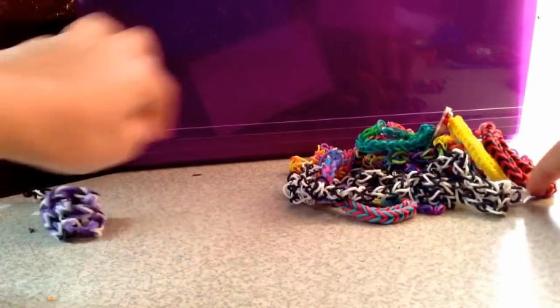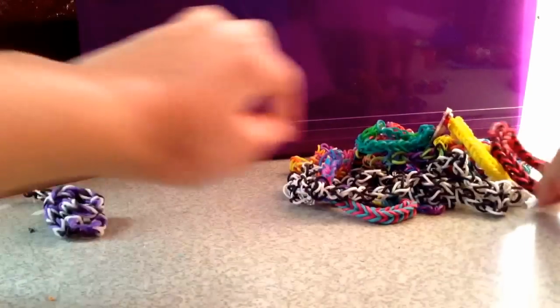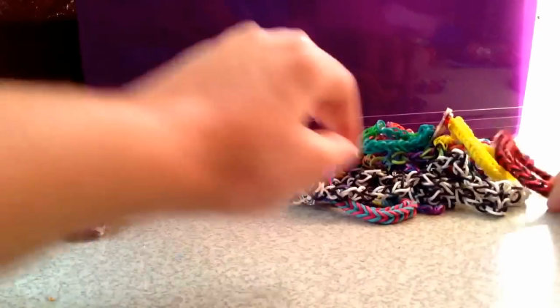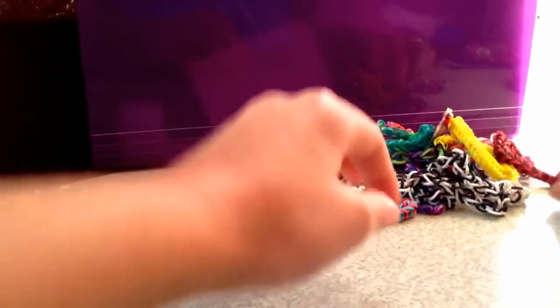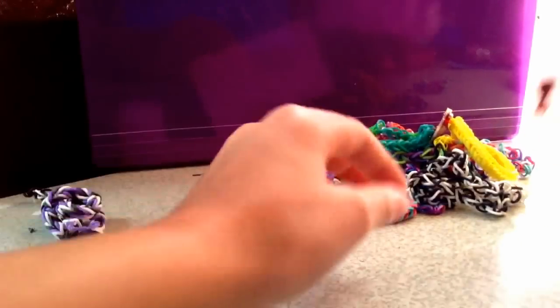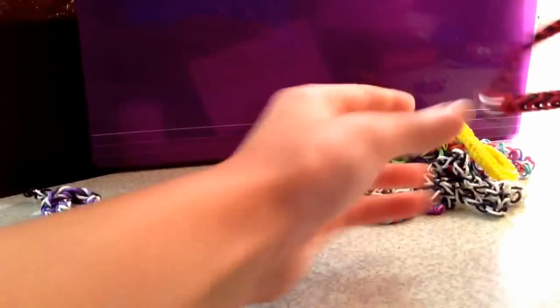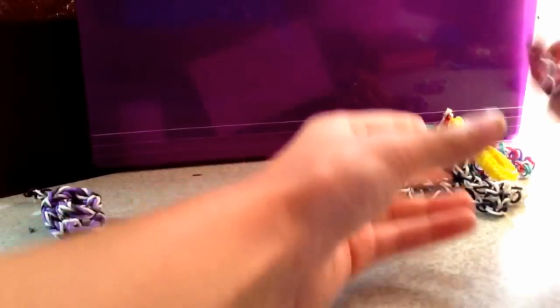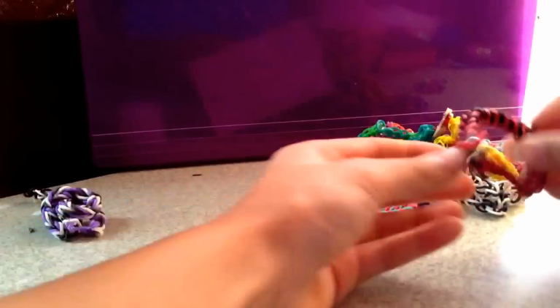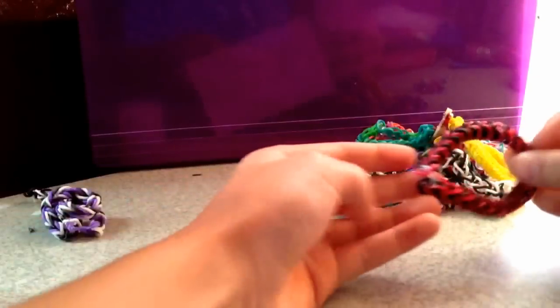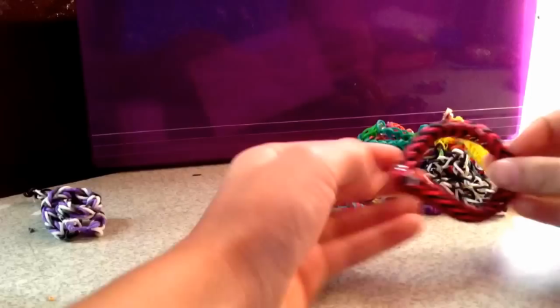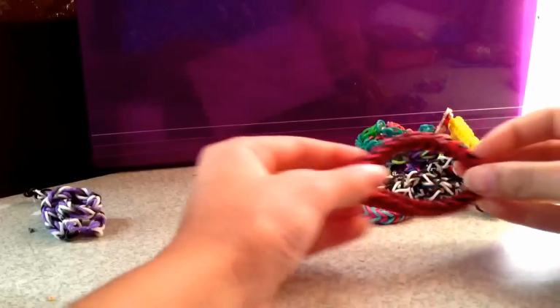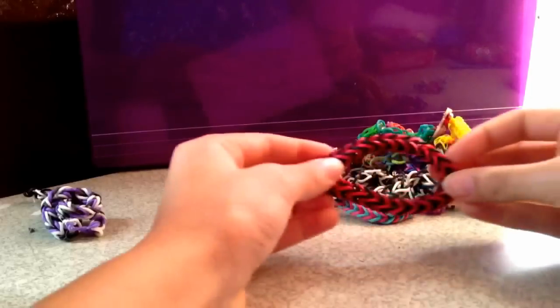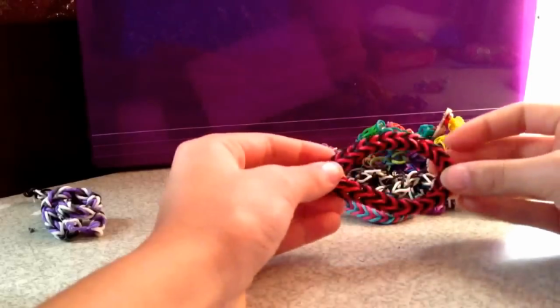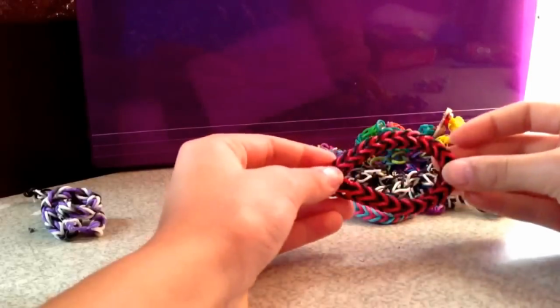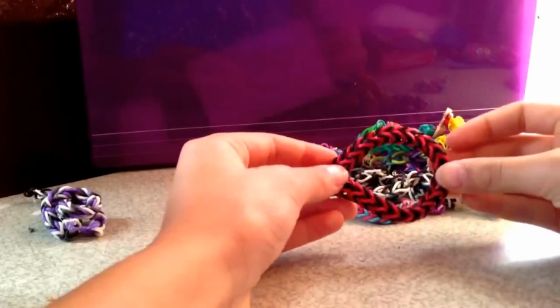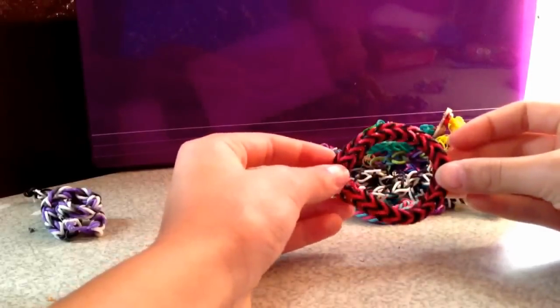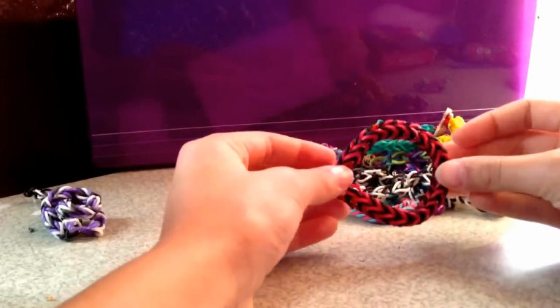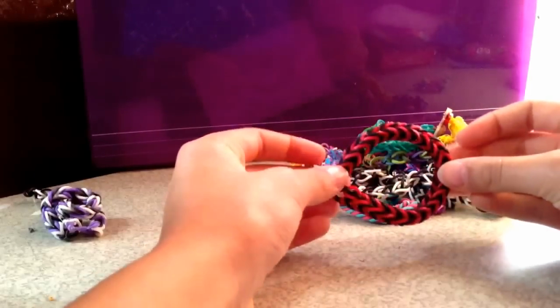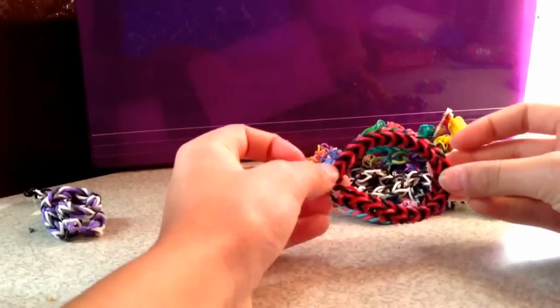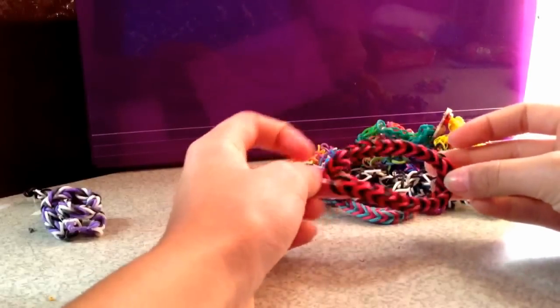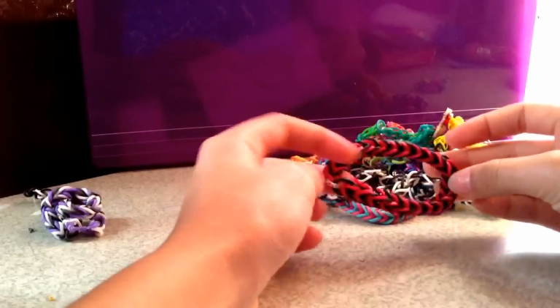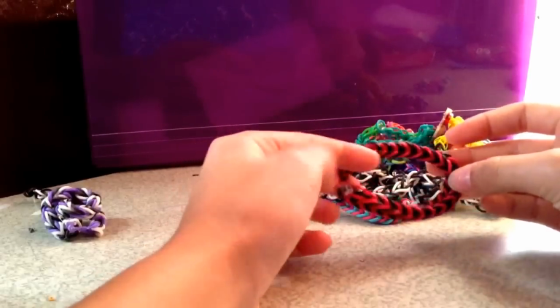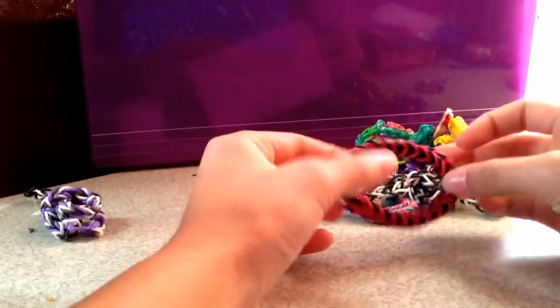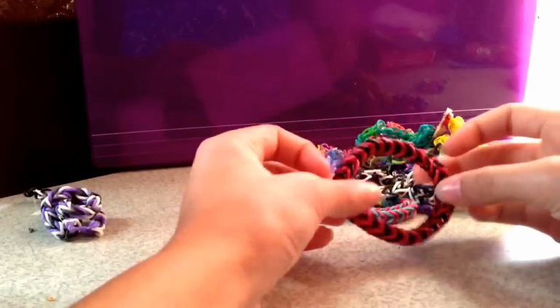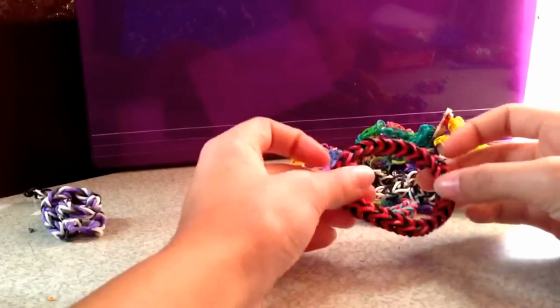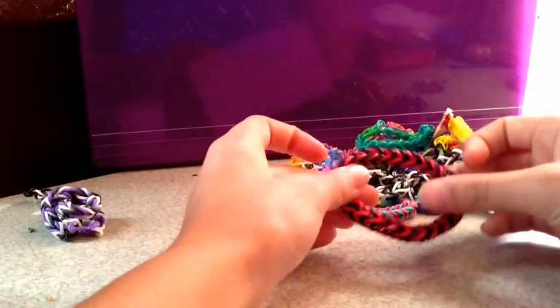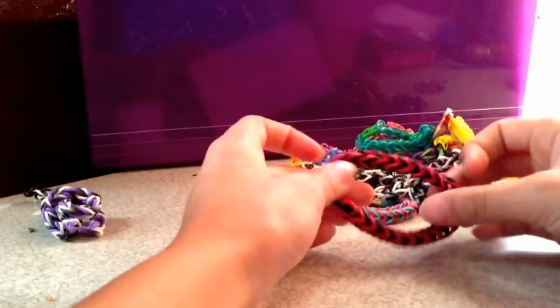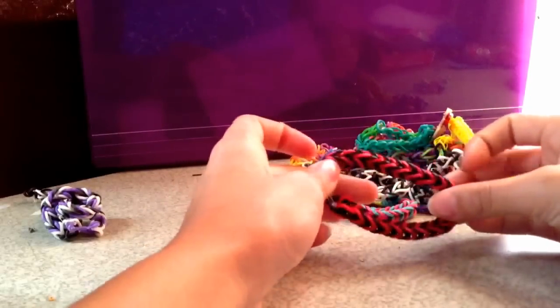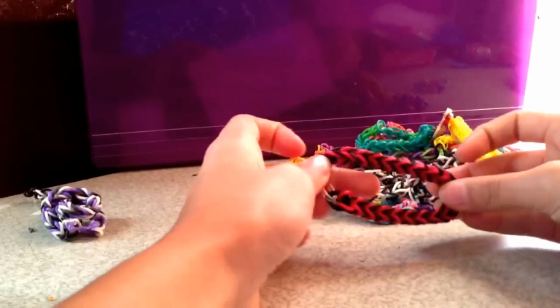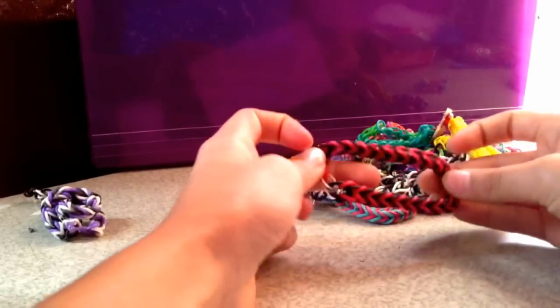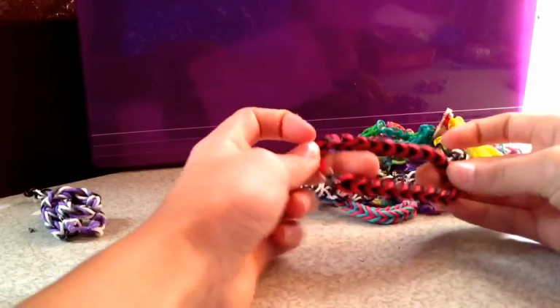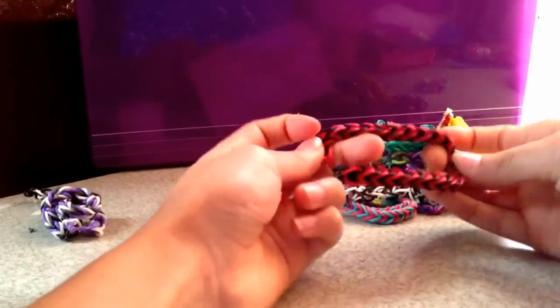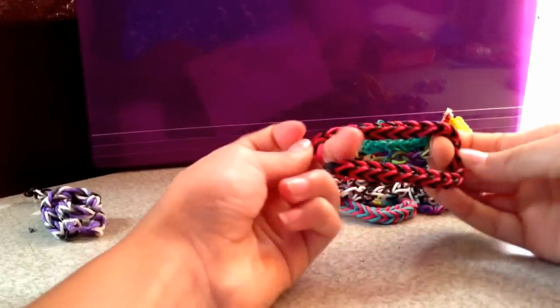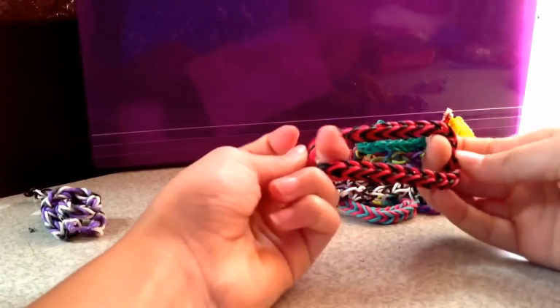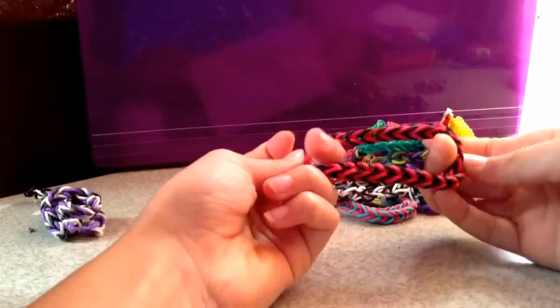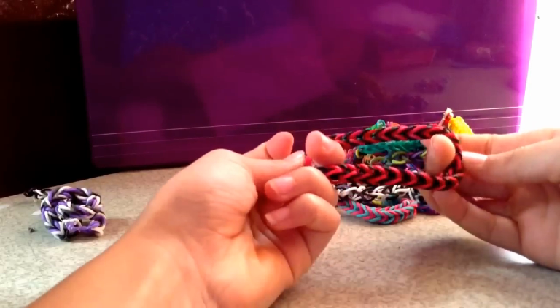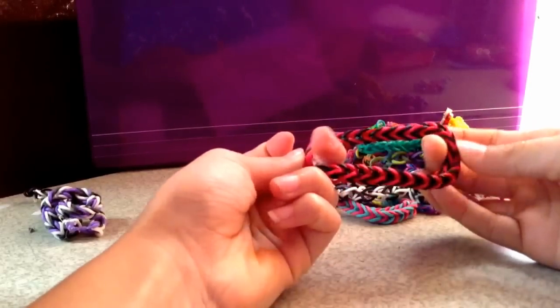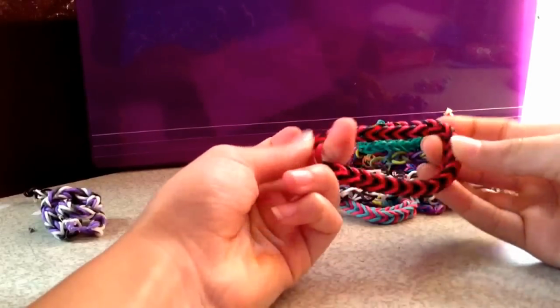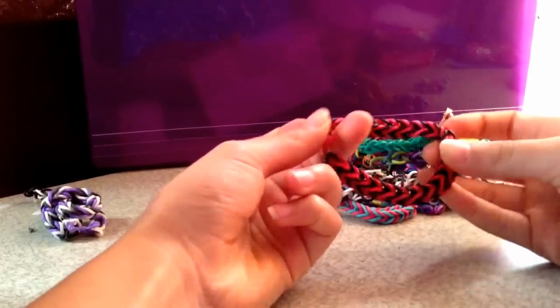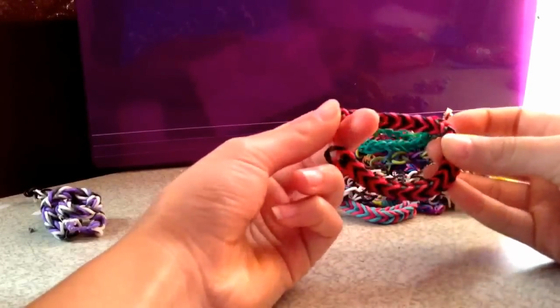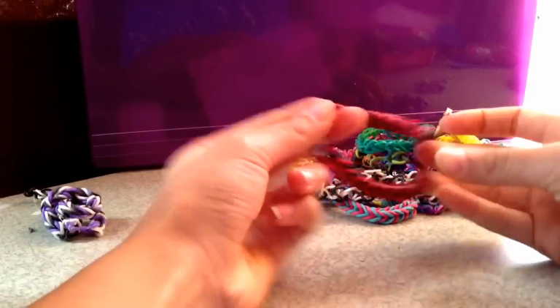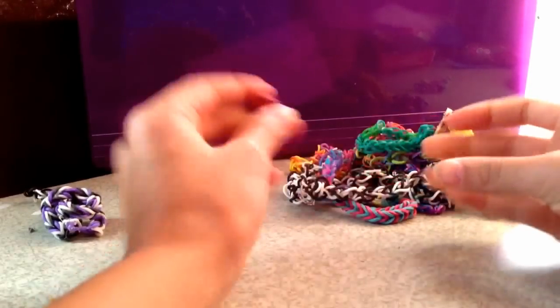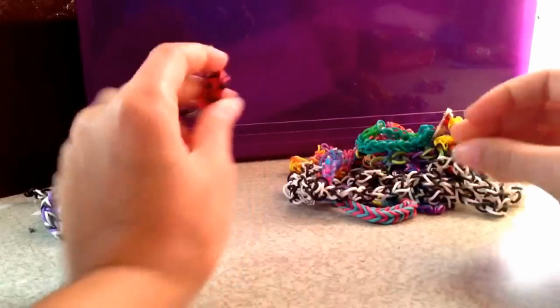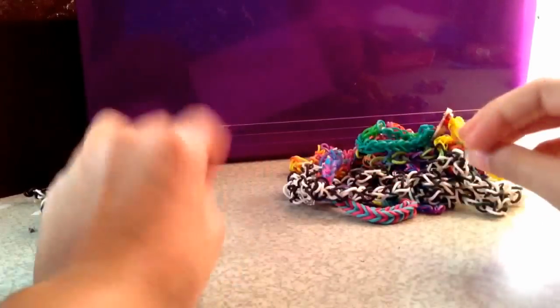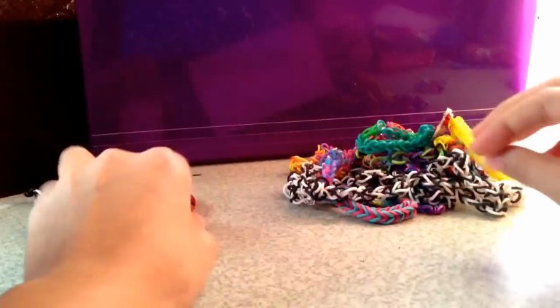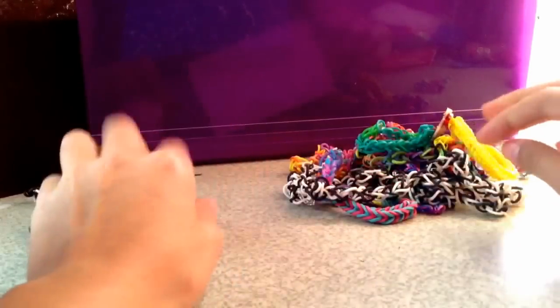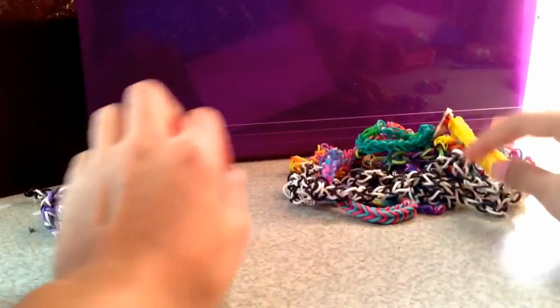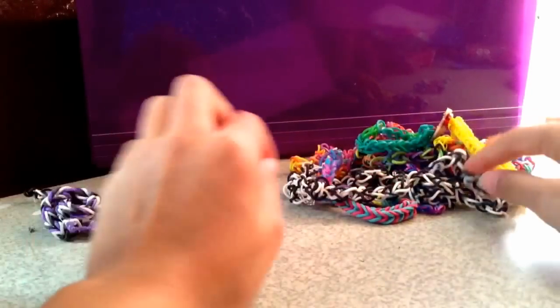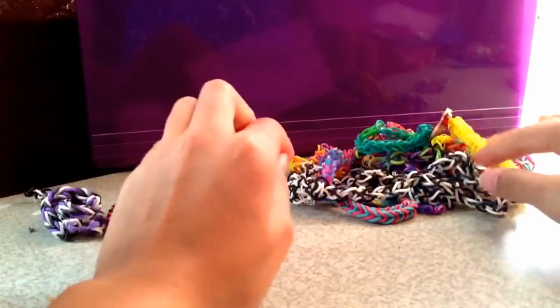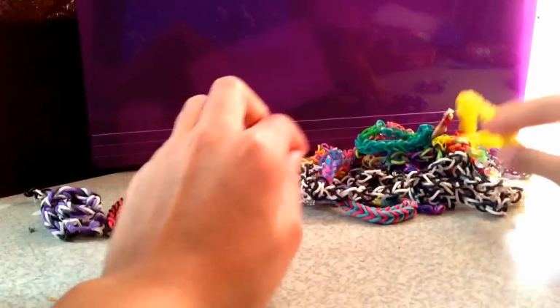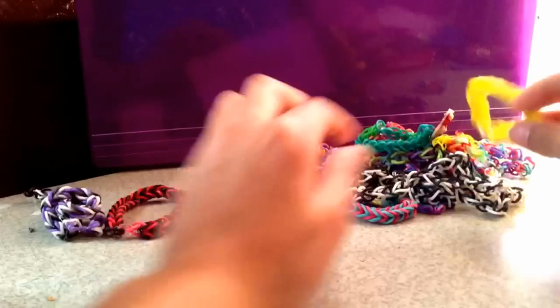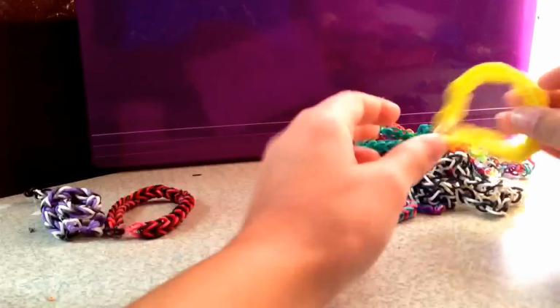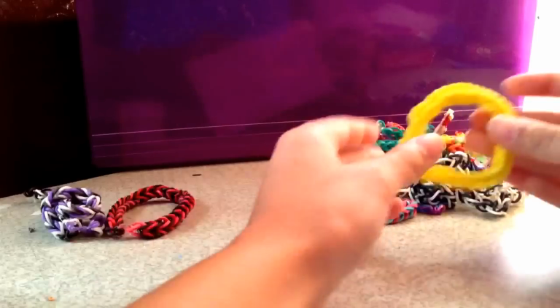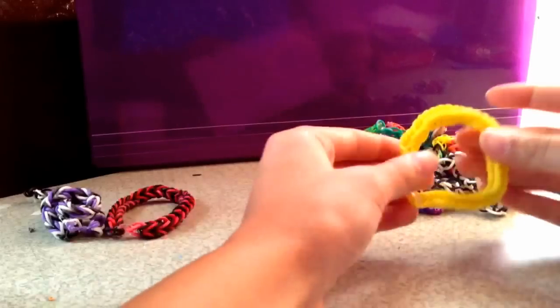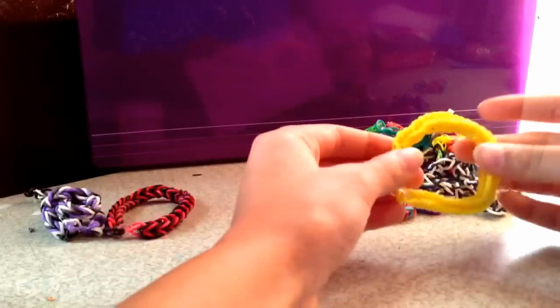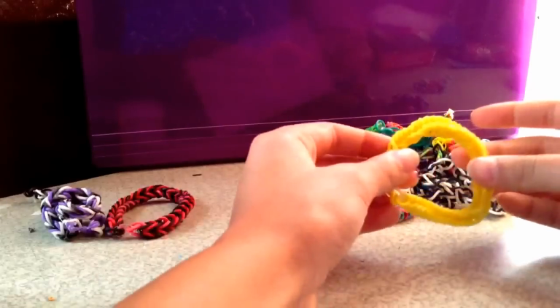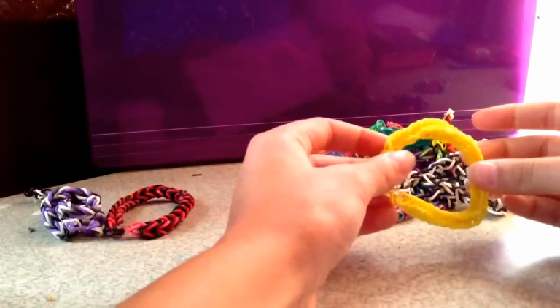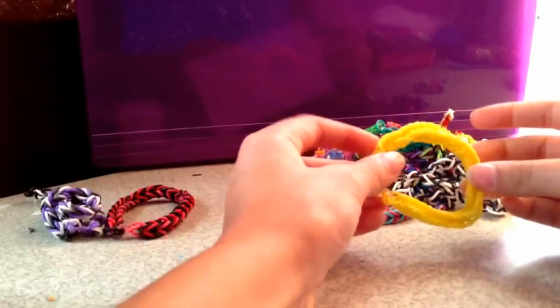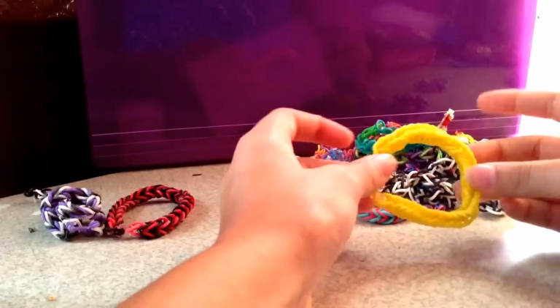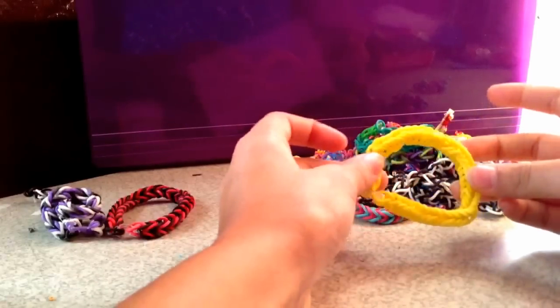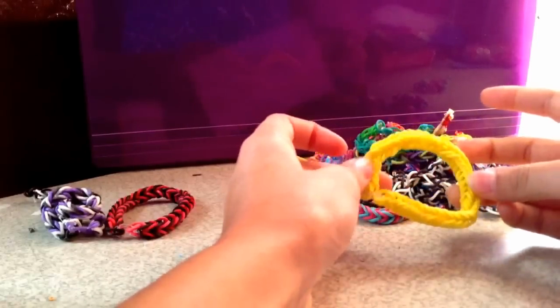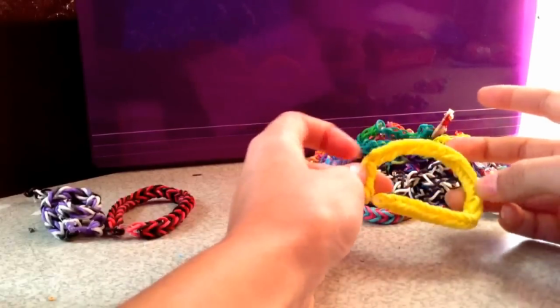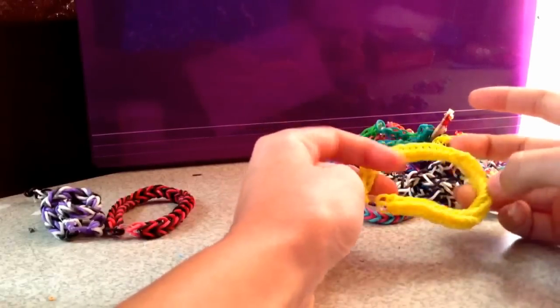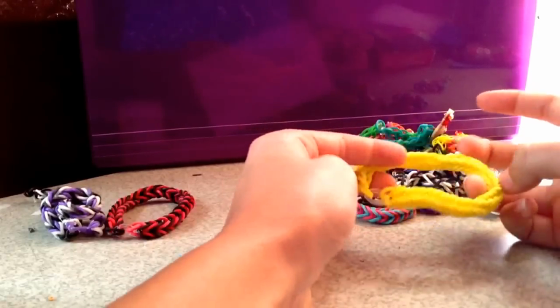Then I have a red and black fishtail. A yellow fishtail.